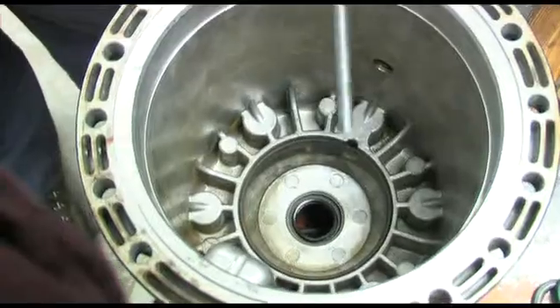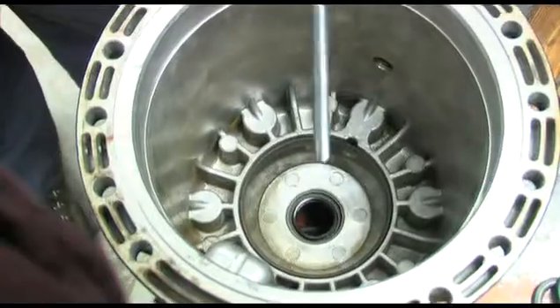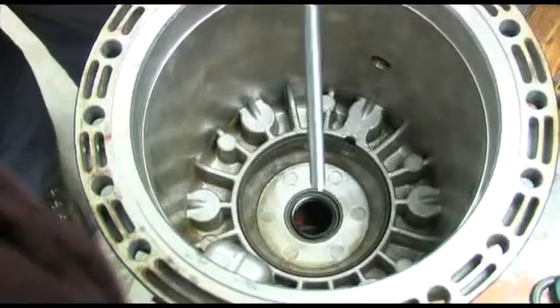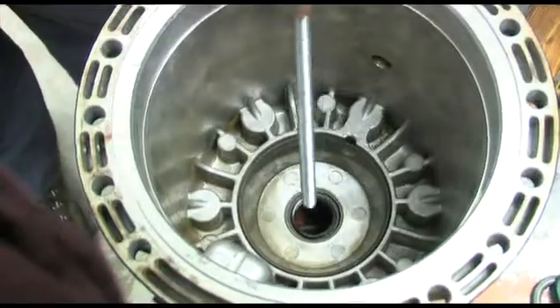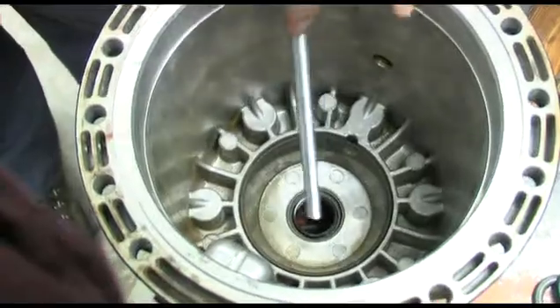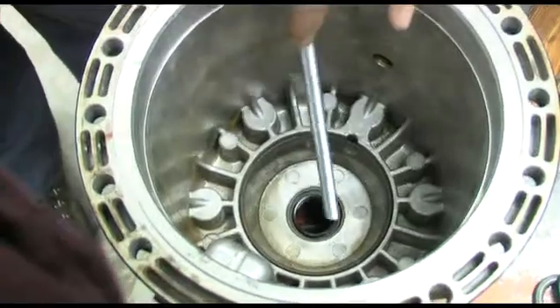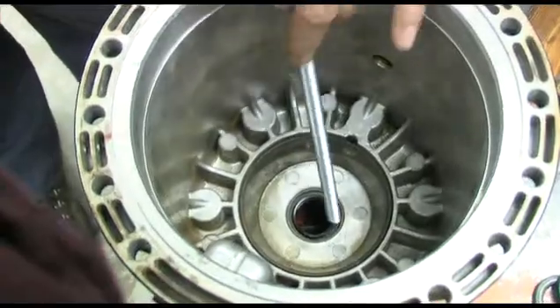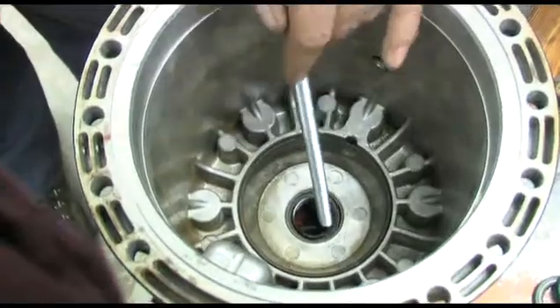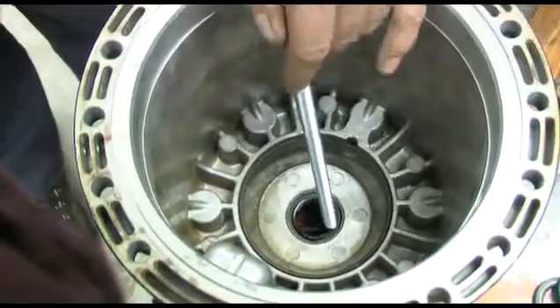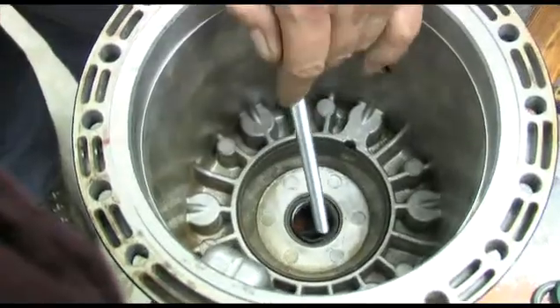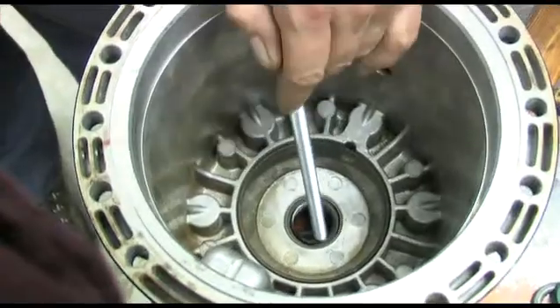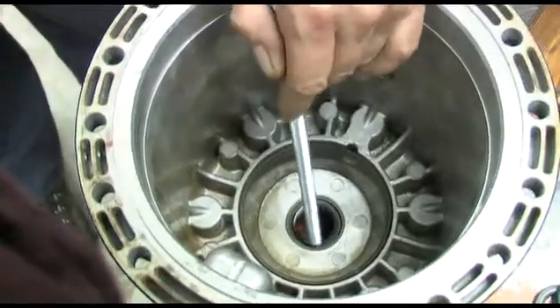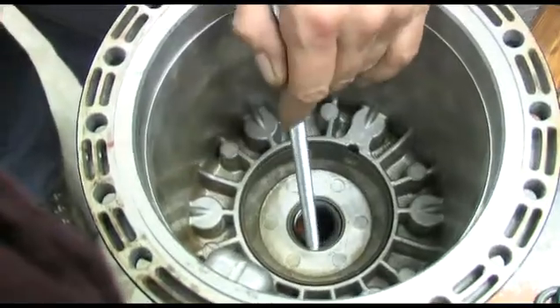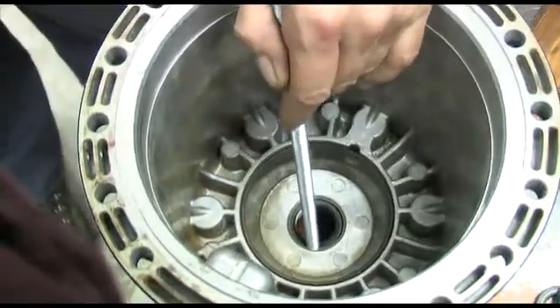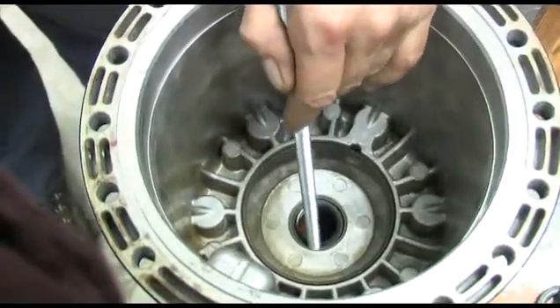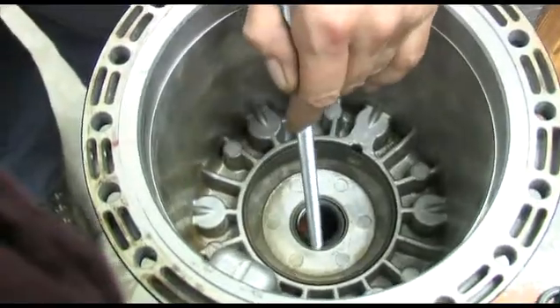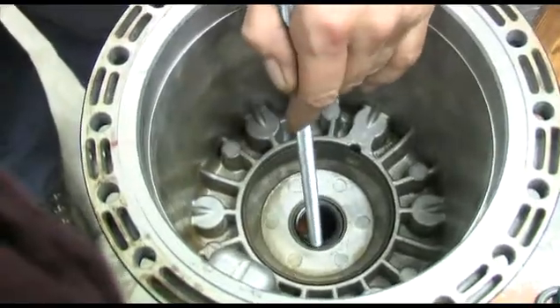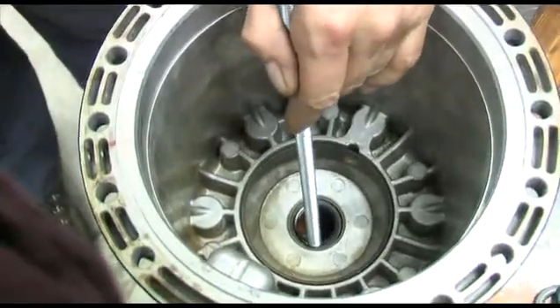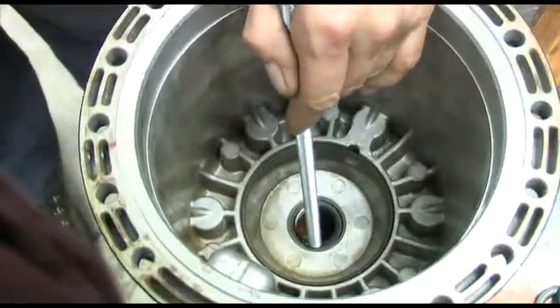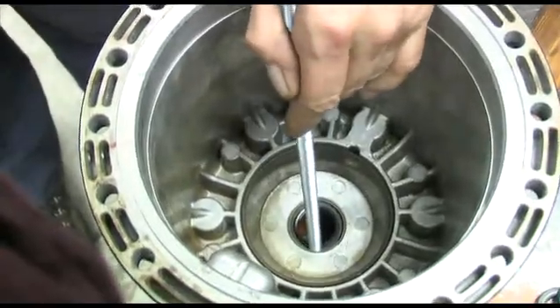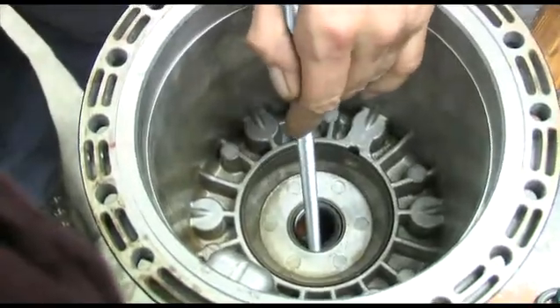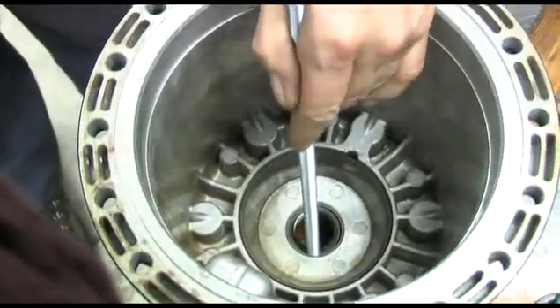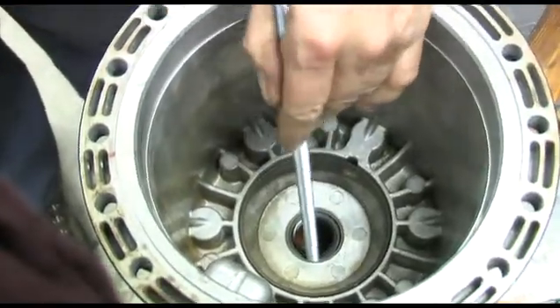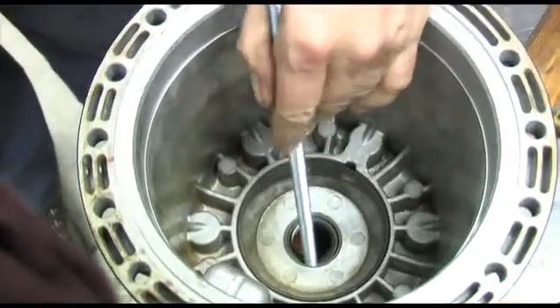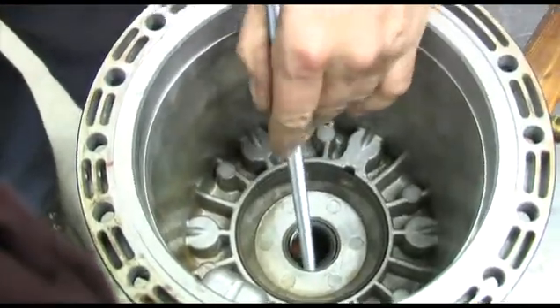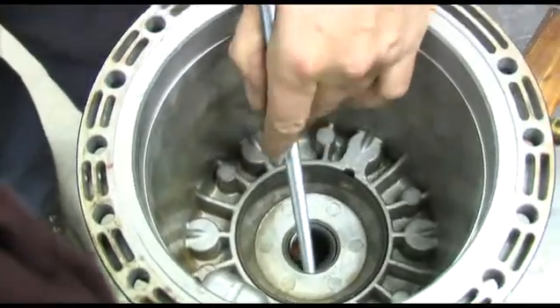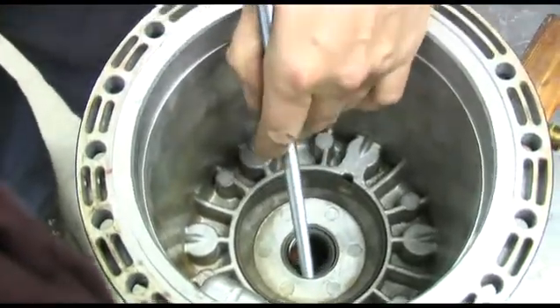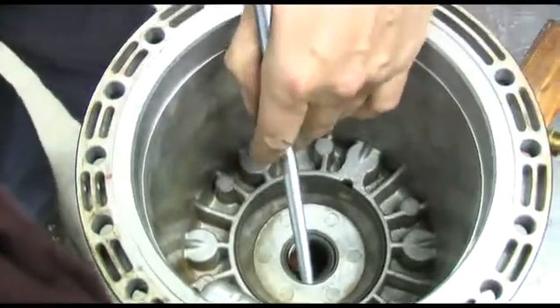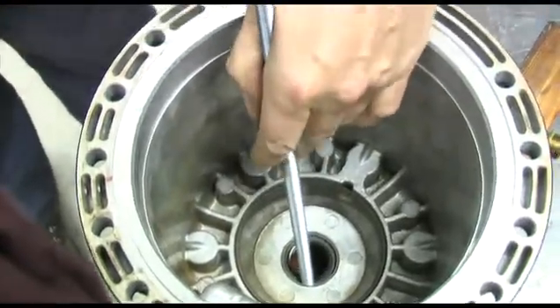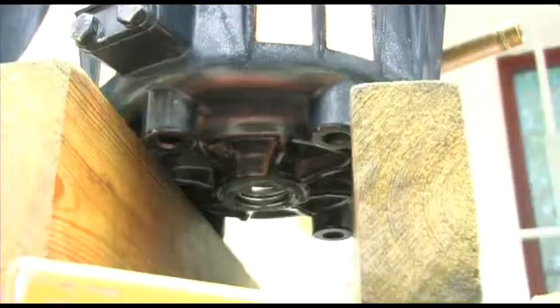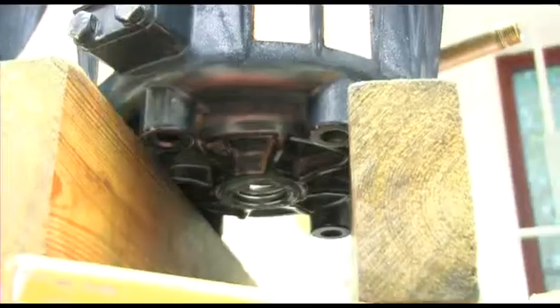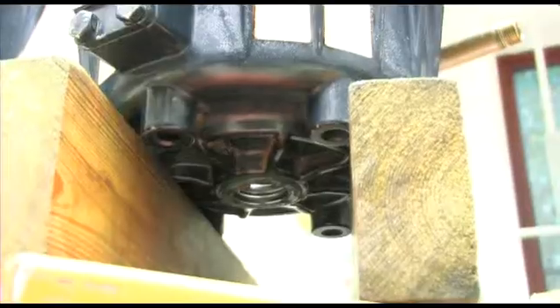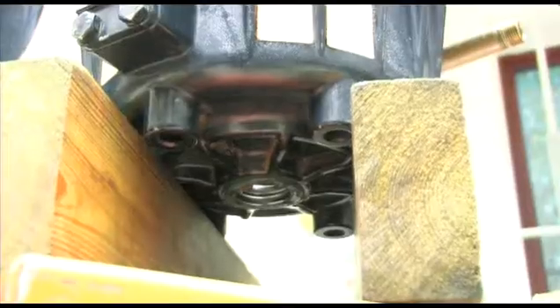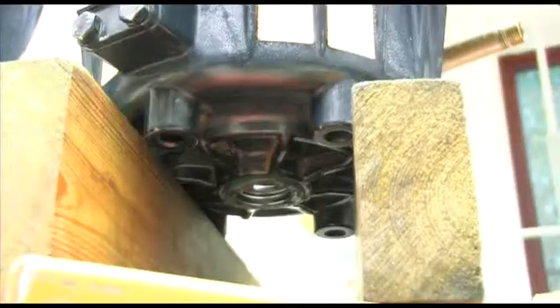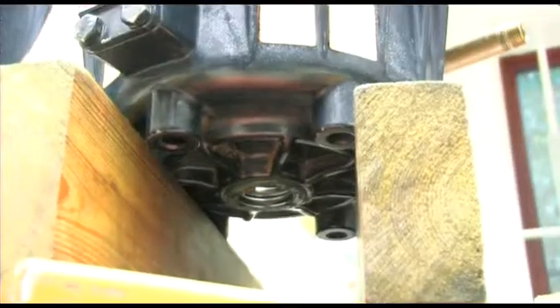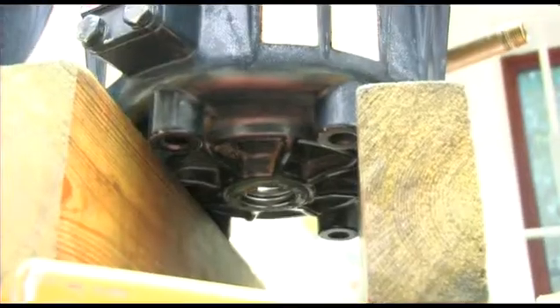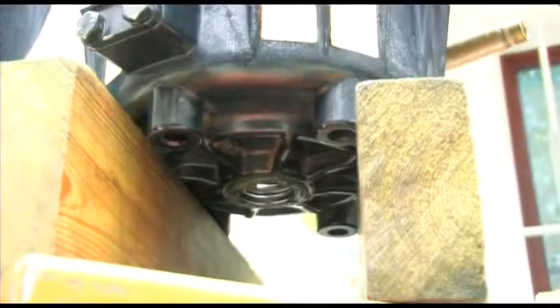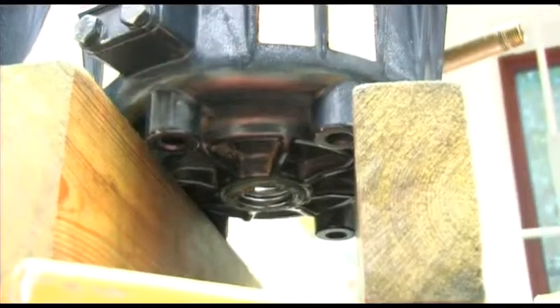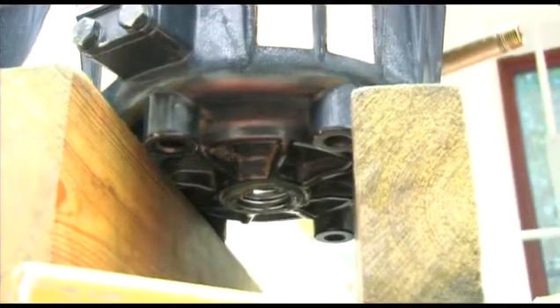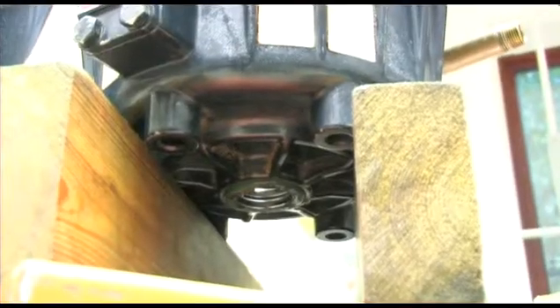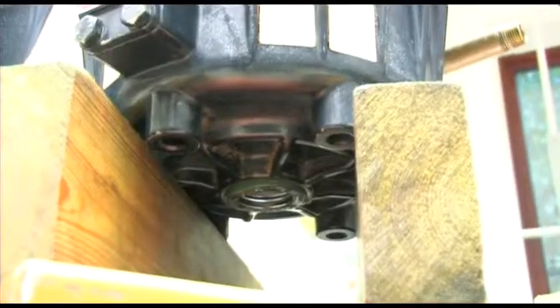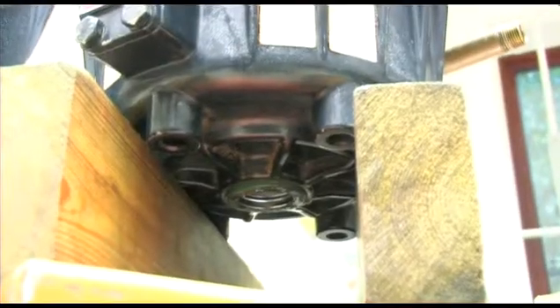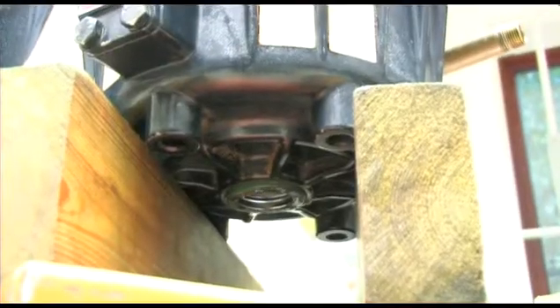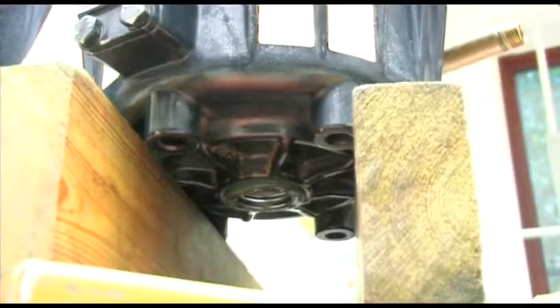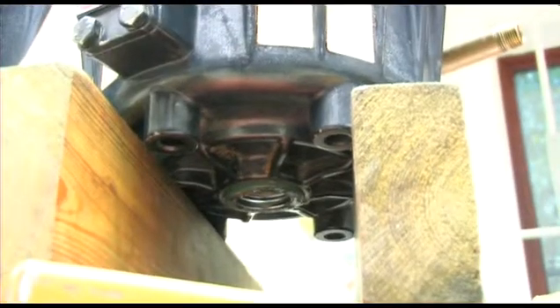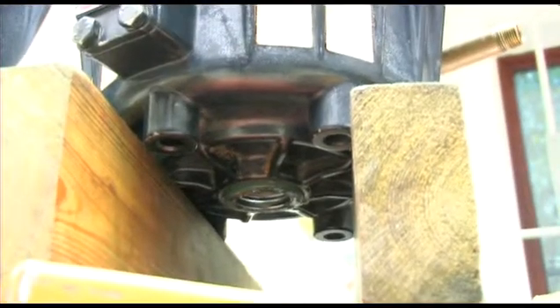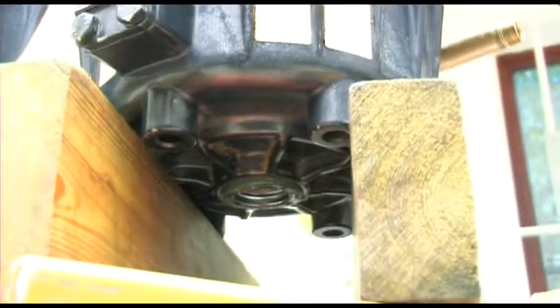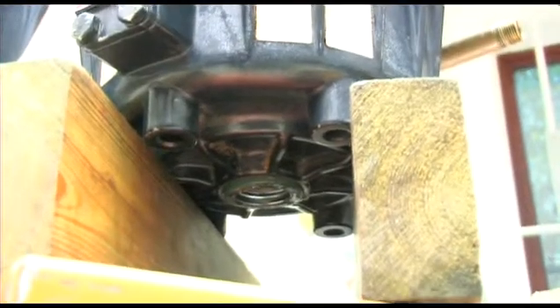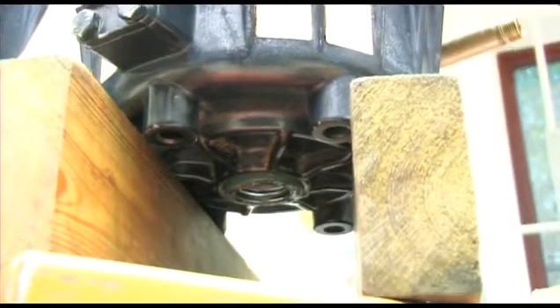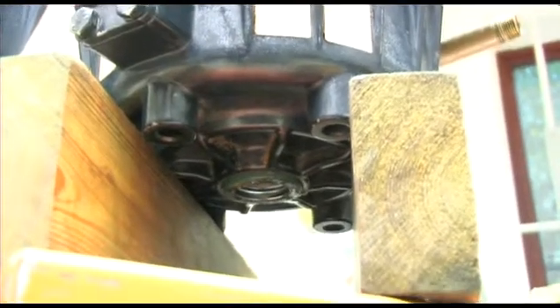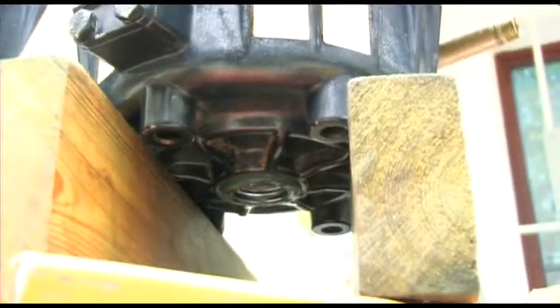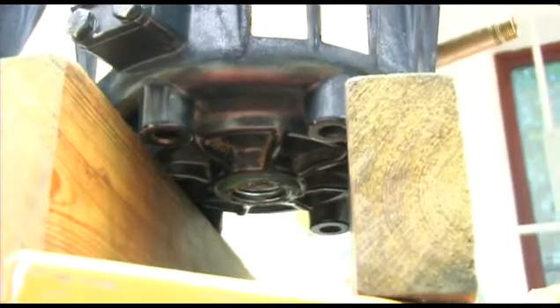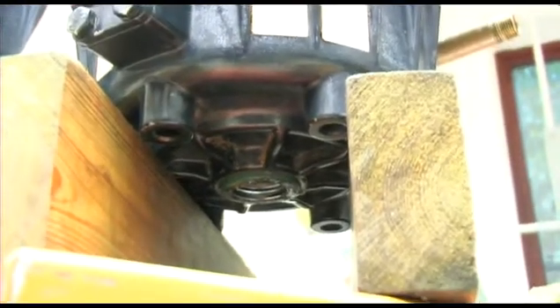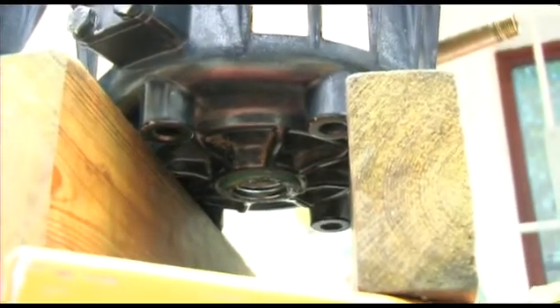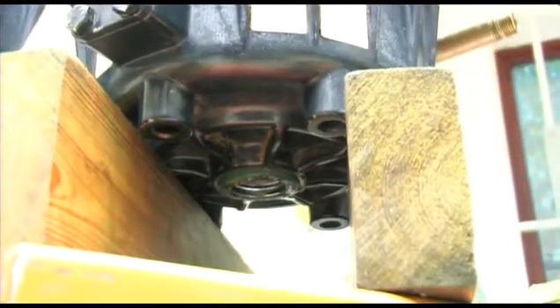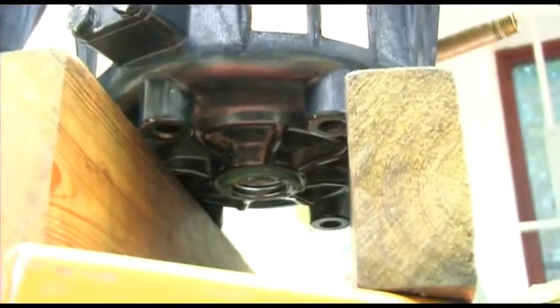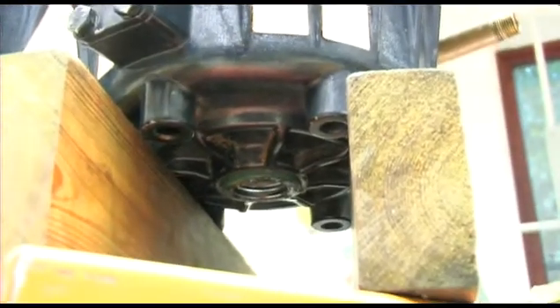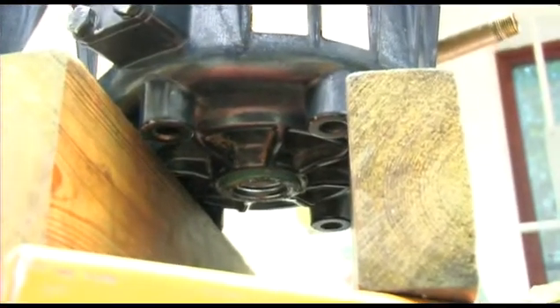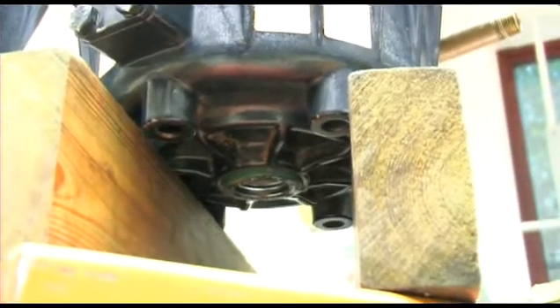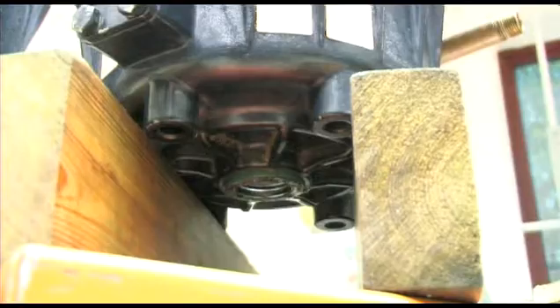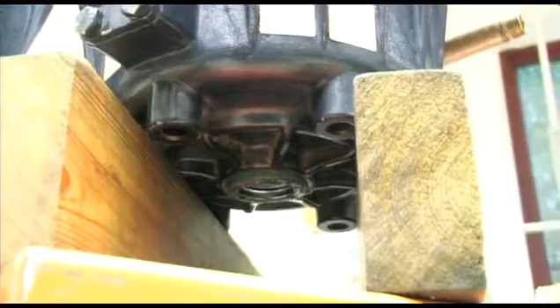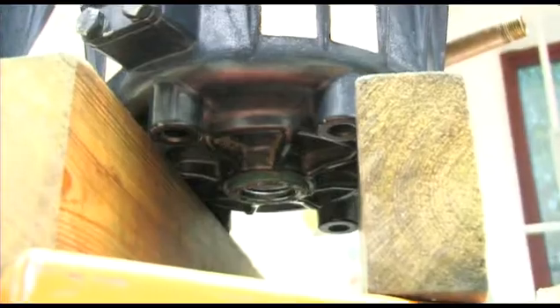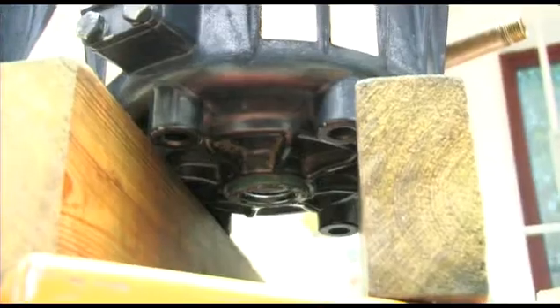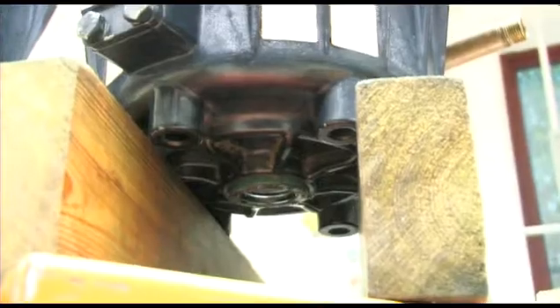There are two seals operating in tandem. Simply remove them by drifting them out from inside the pump housing.